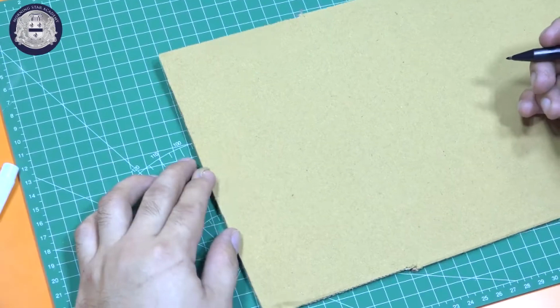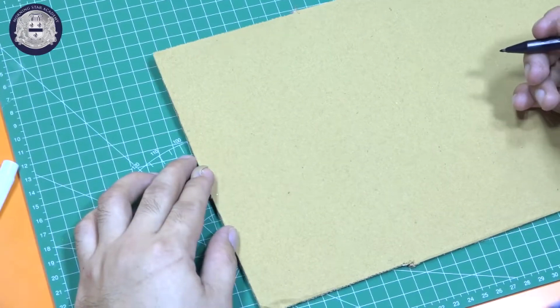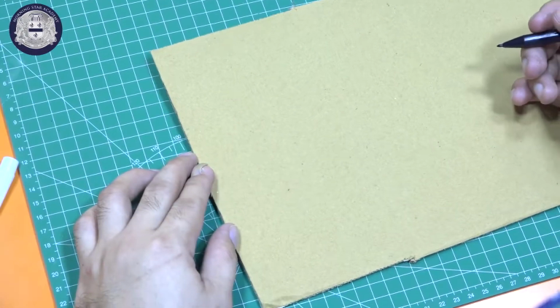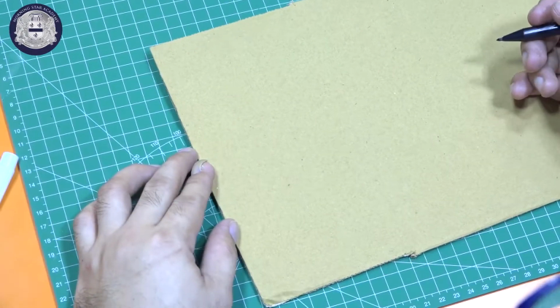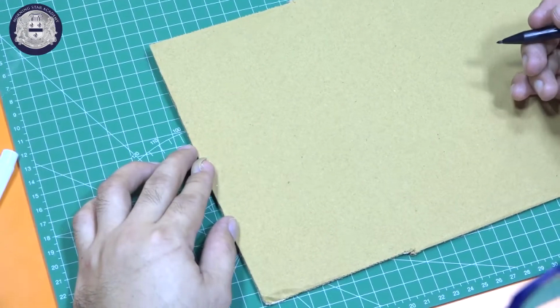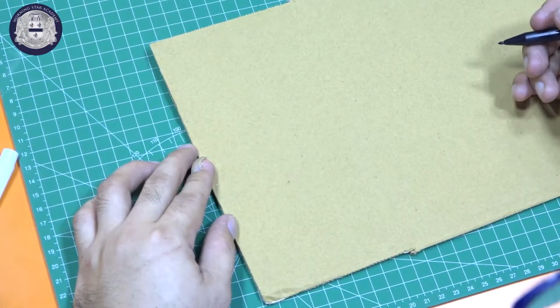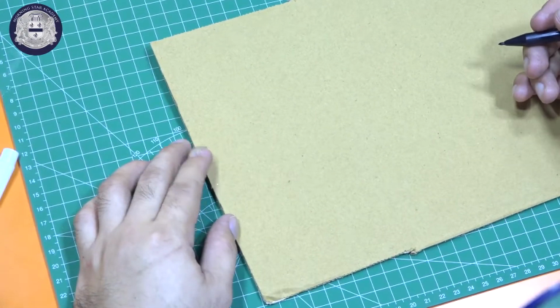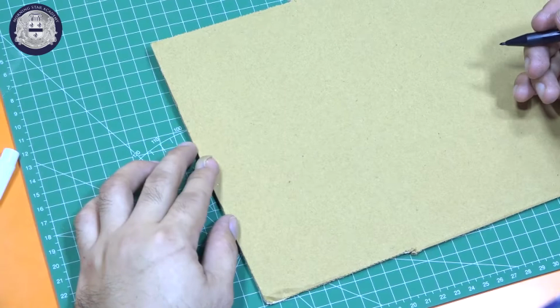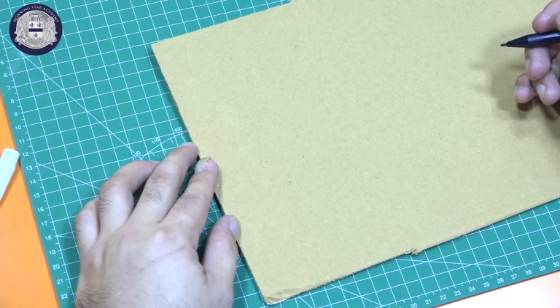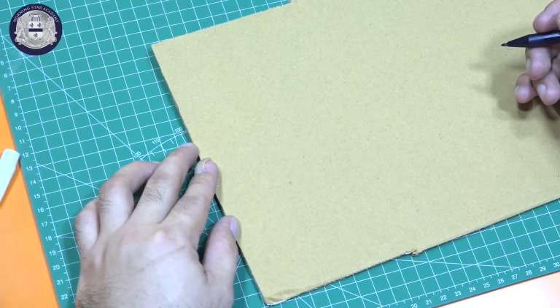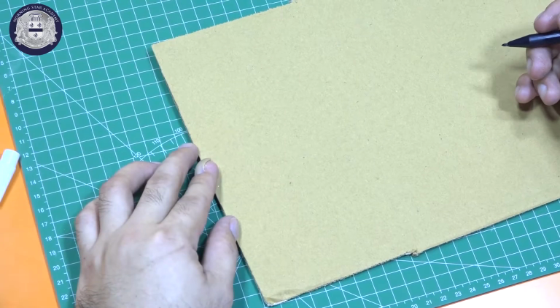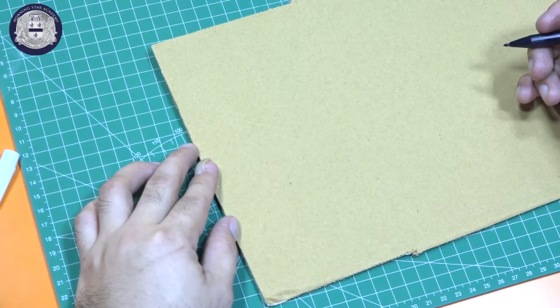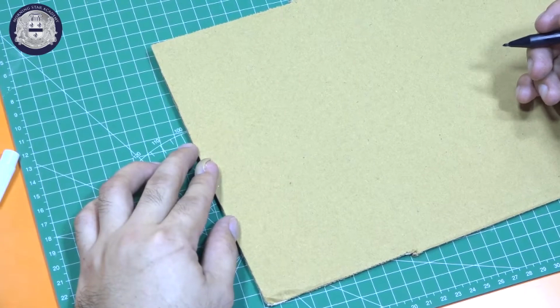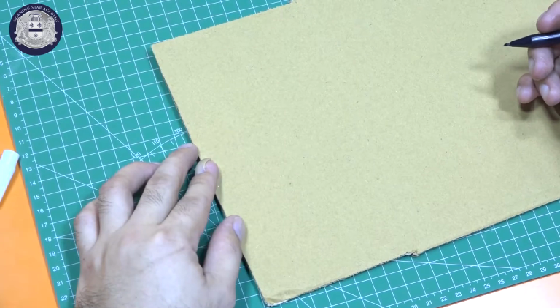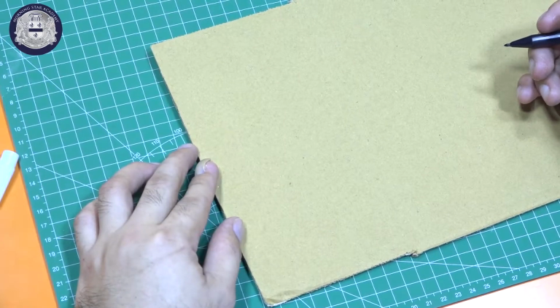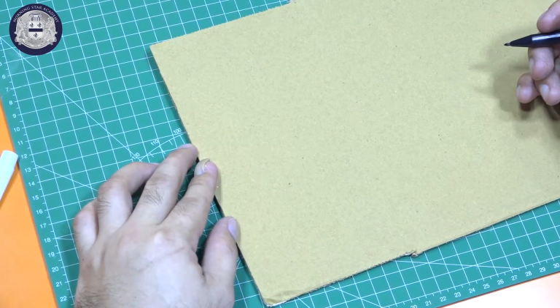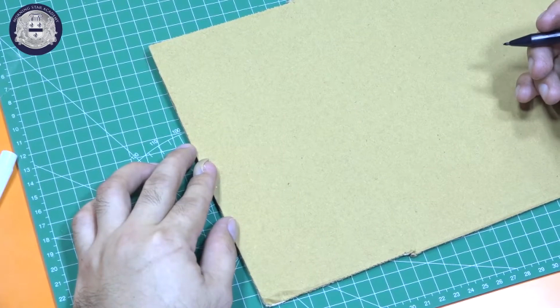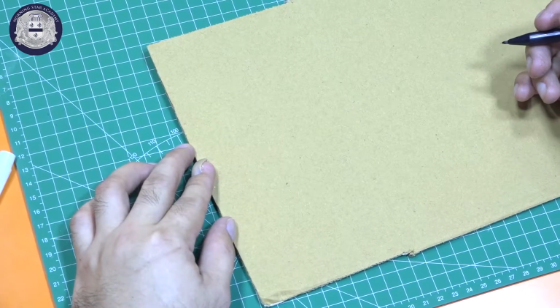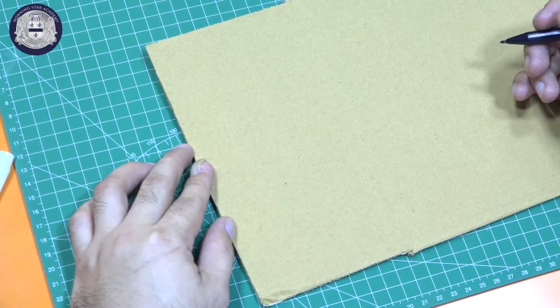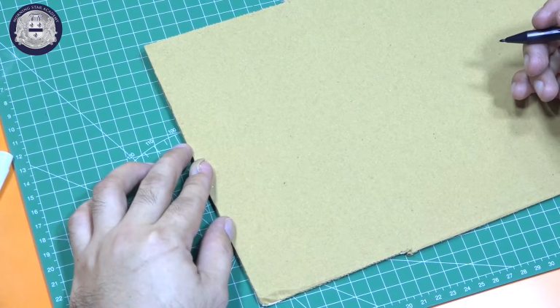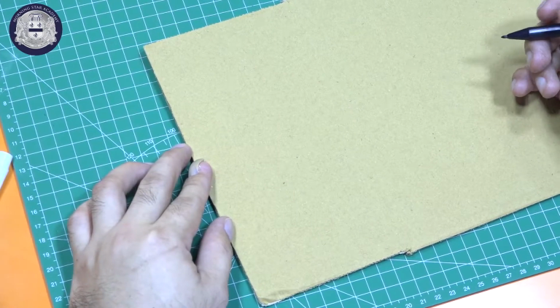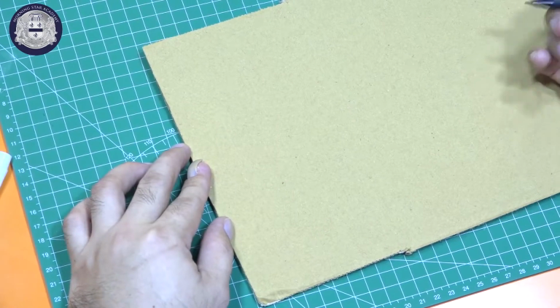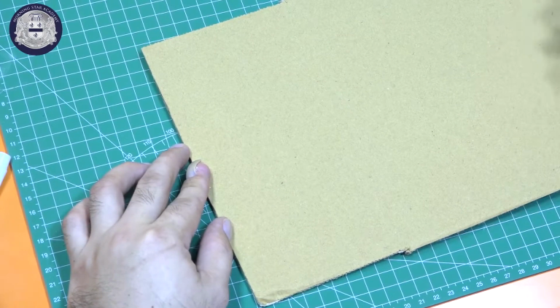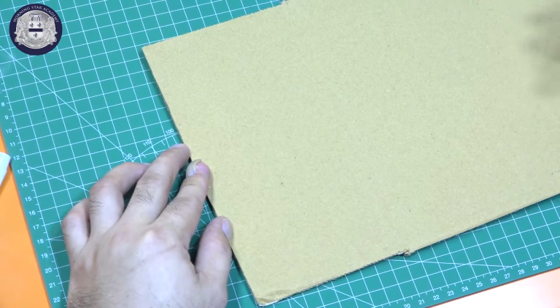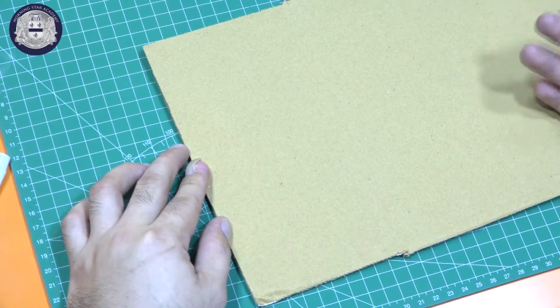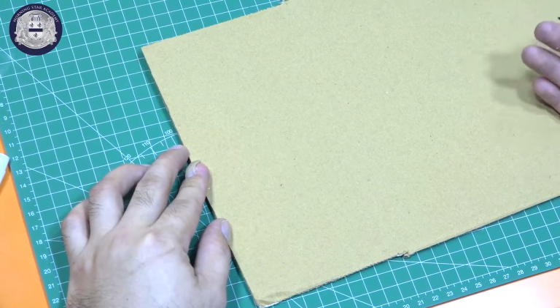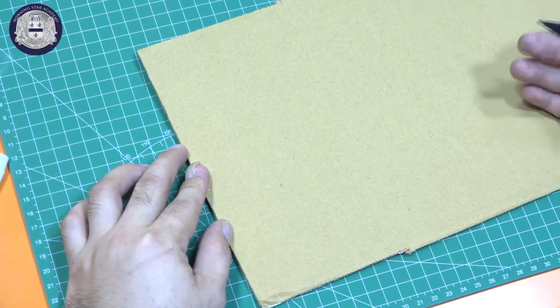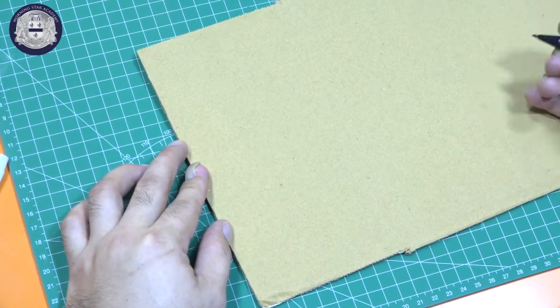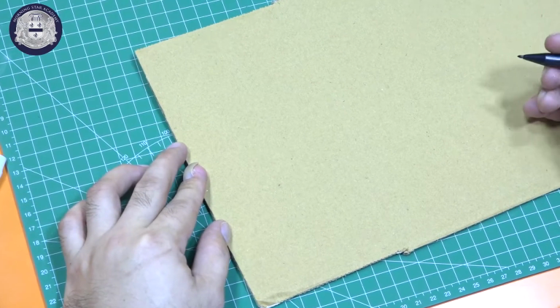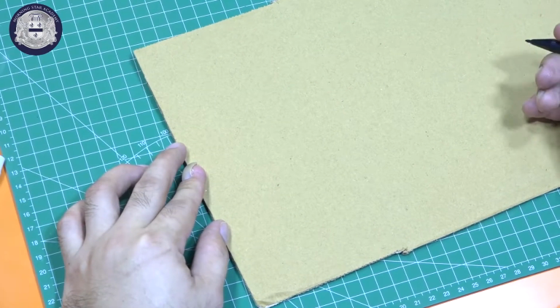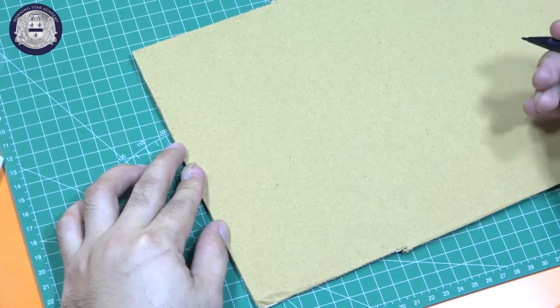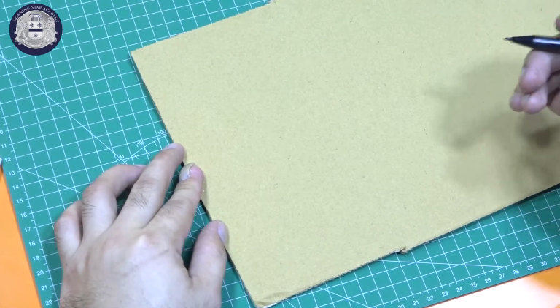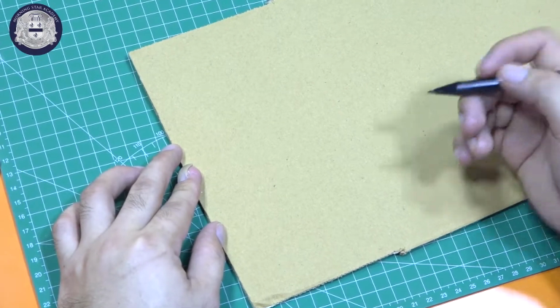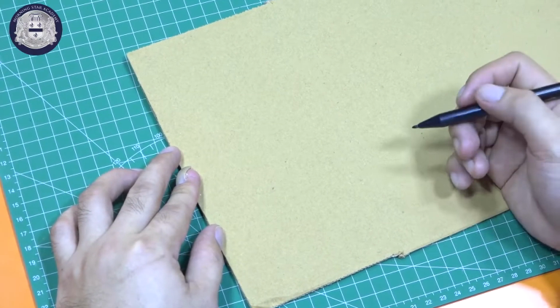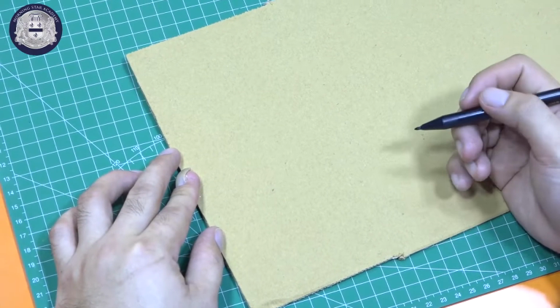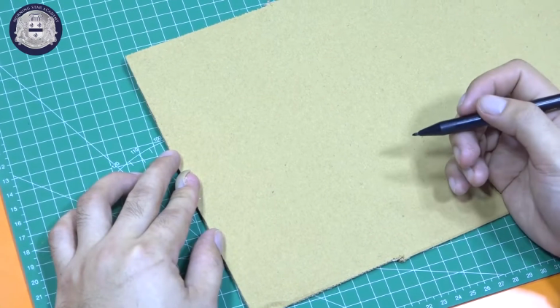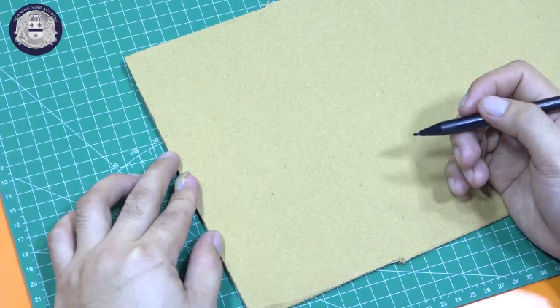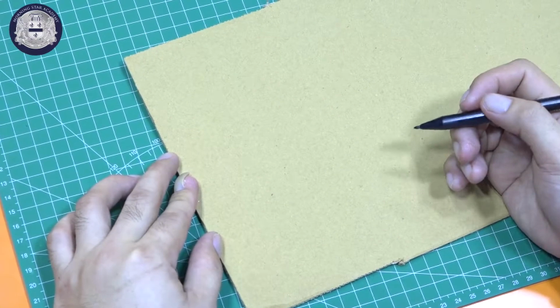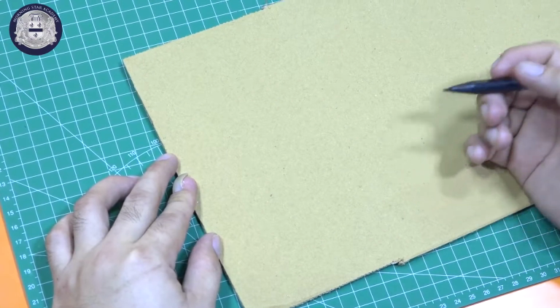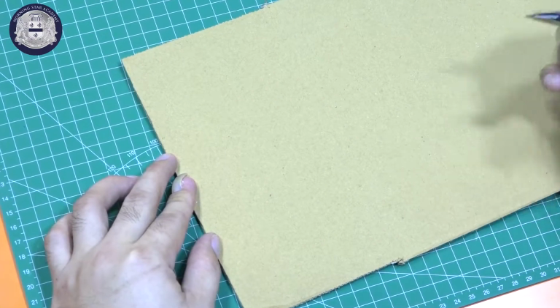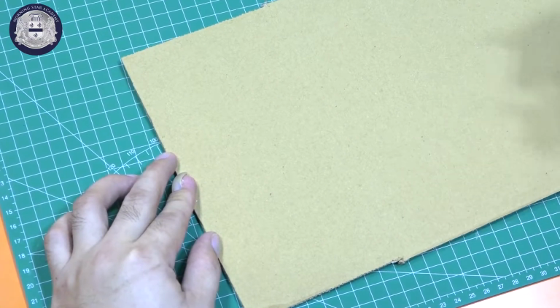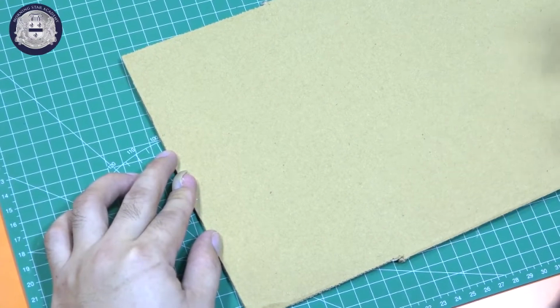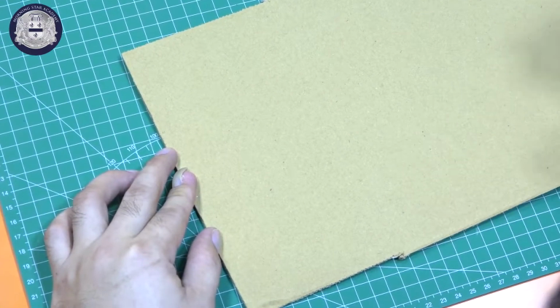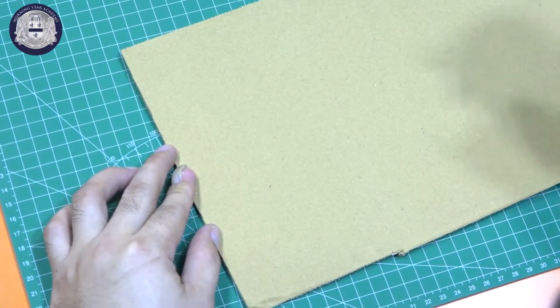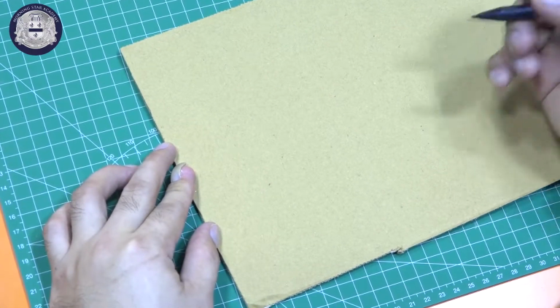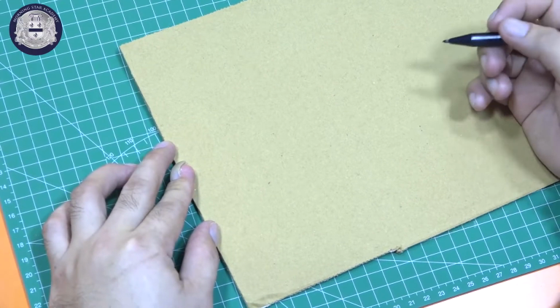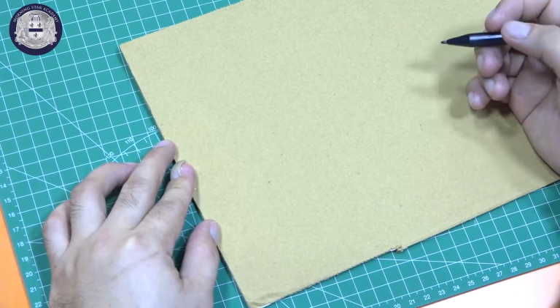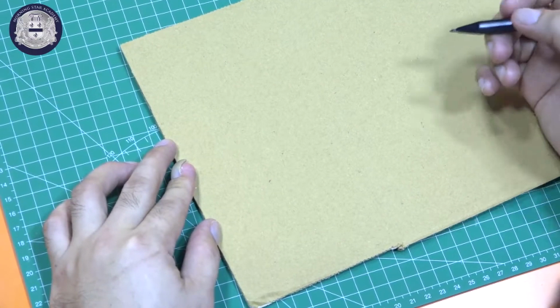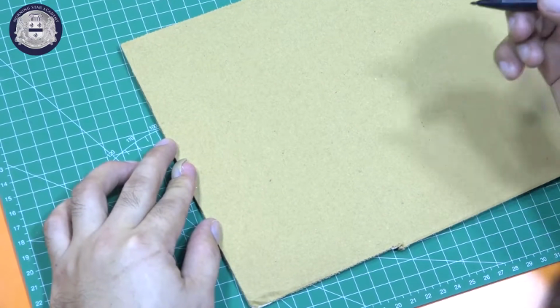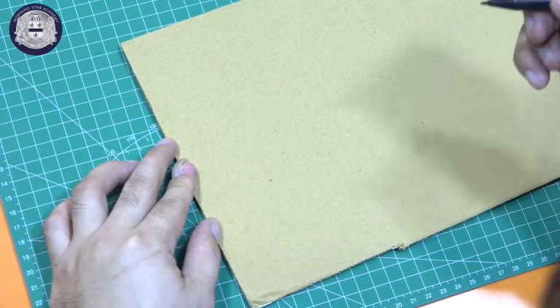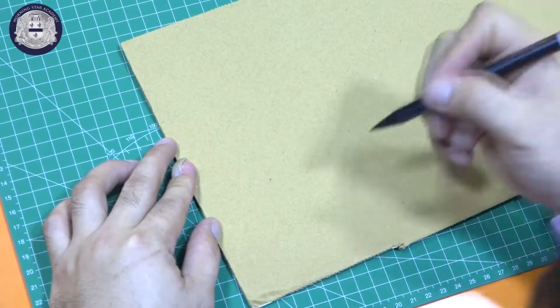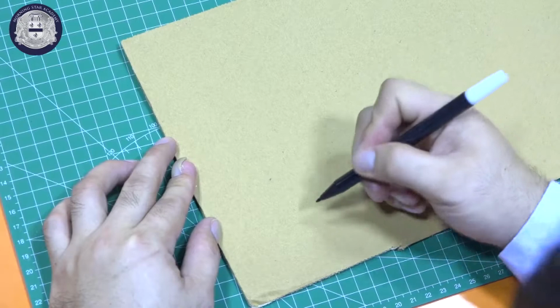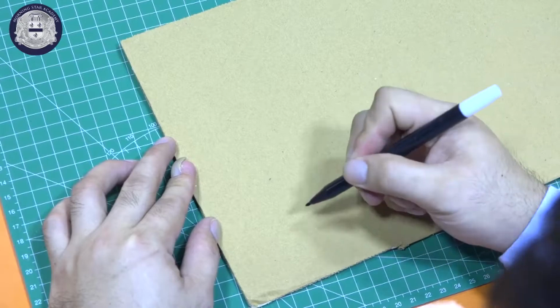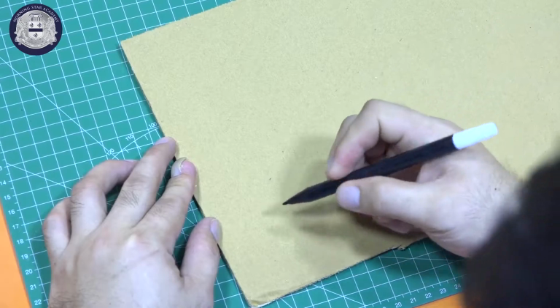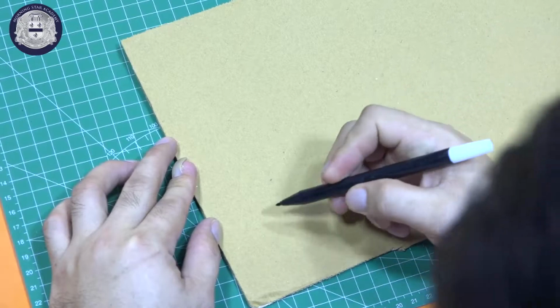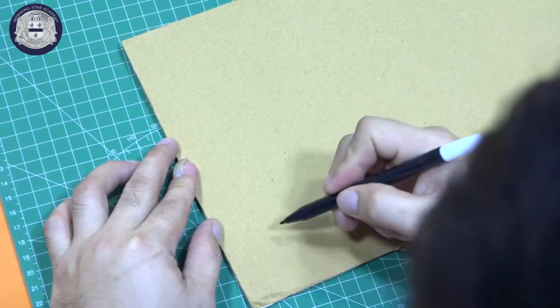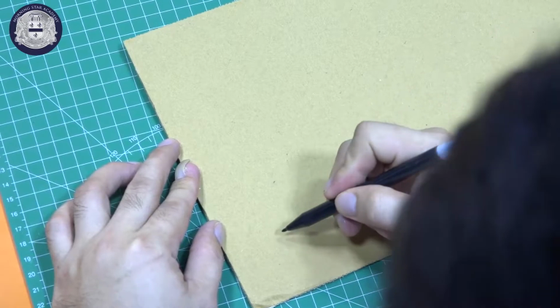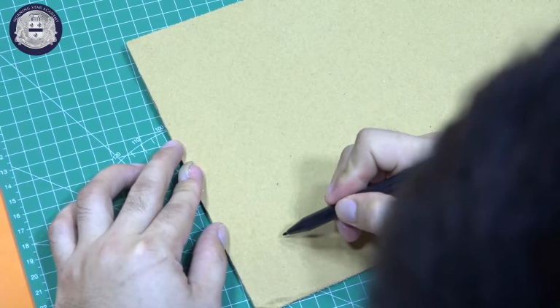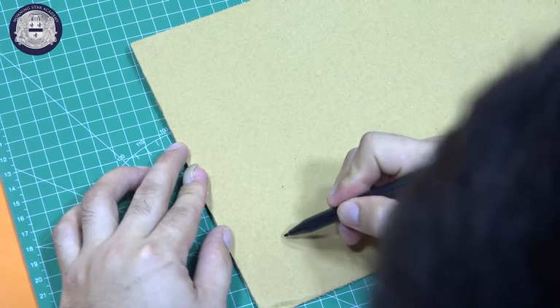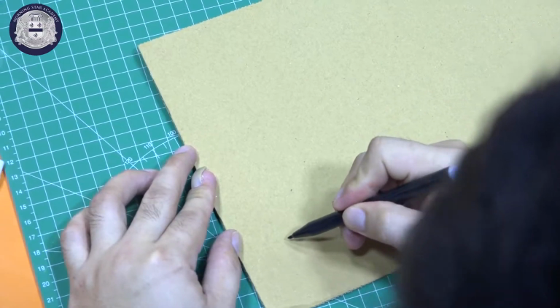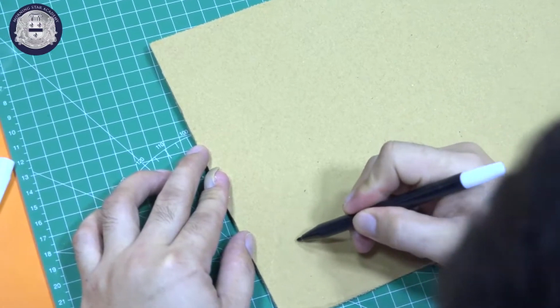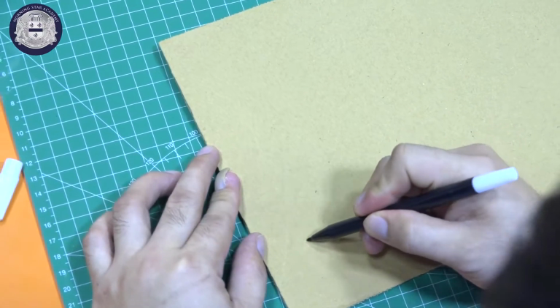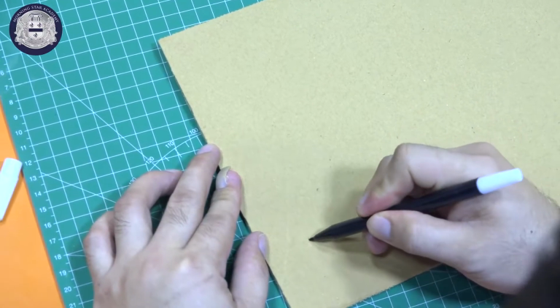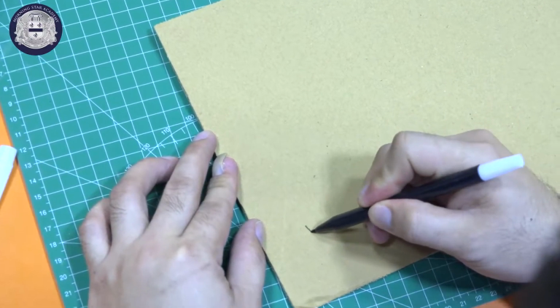Okay kids, using this carton, we will draw the trunk of the trees.